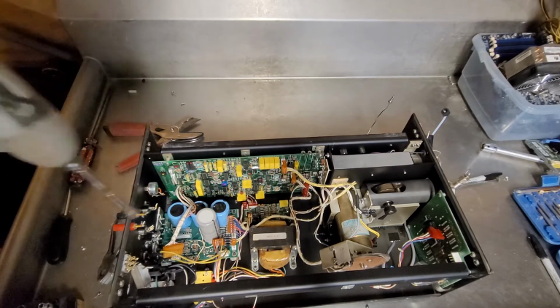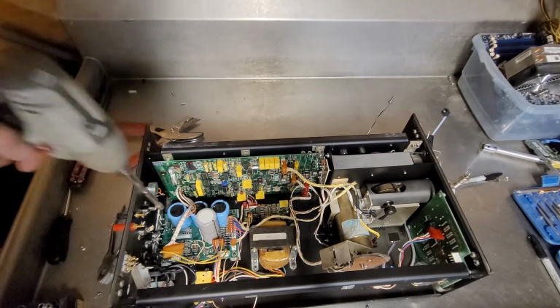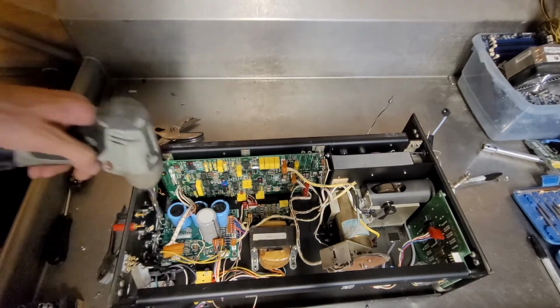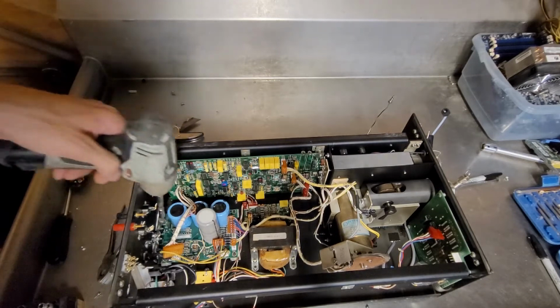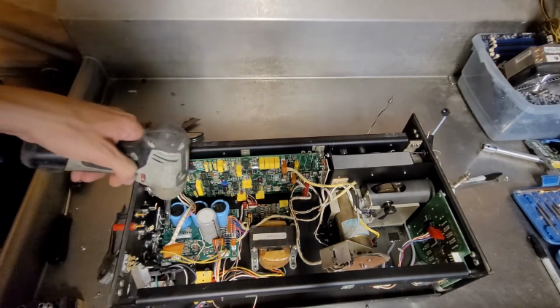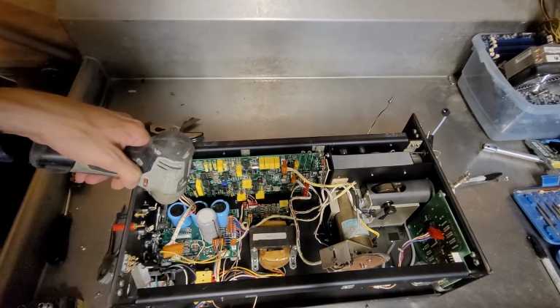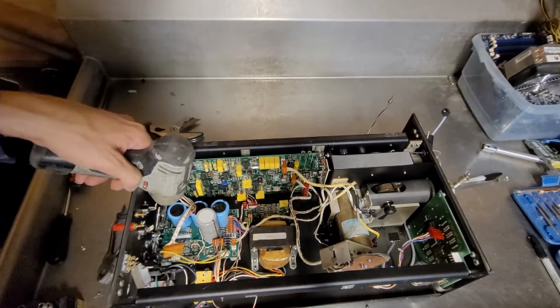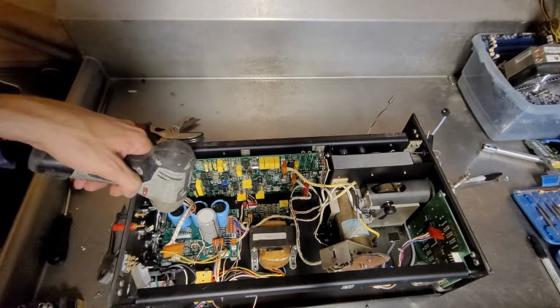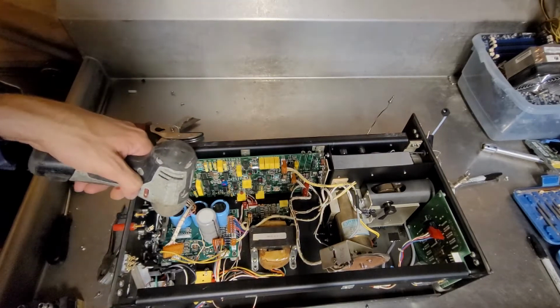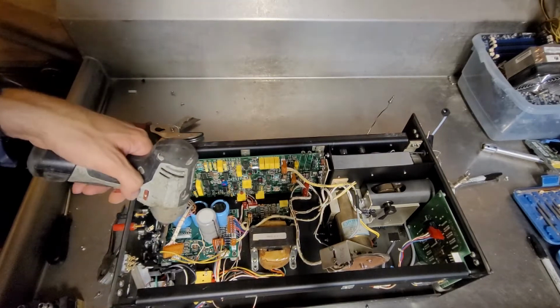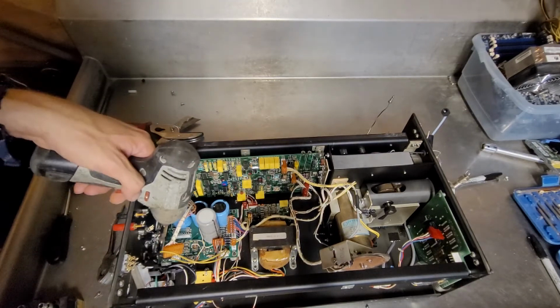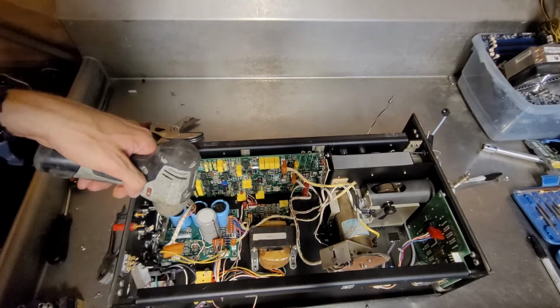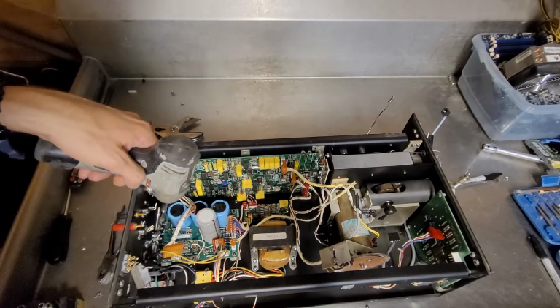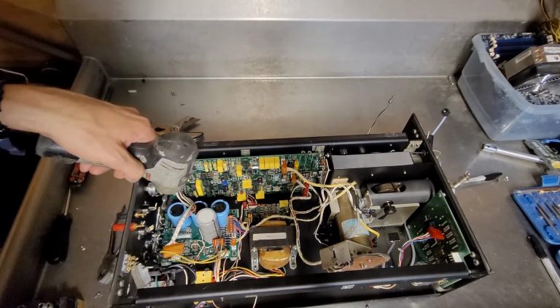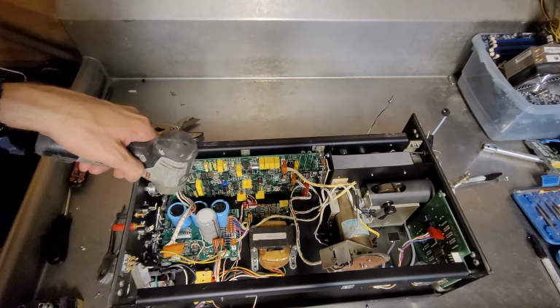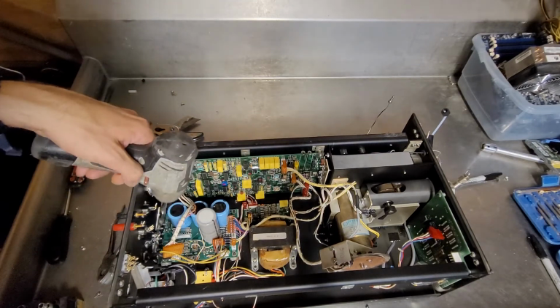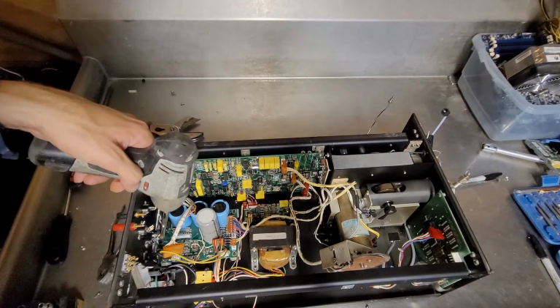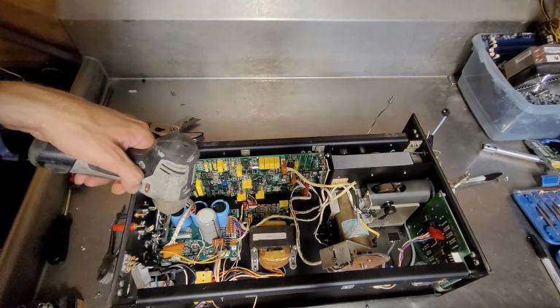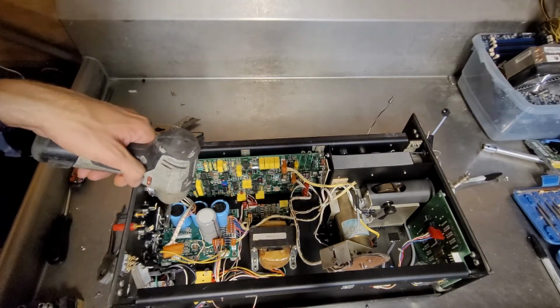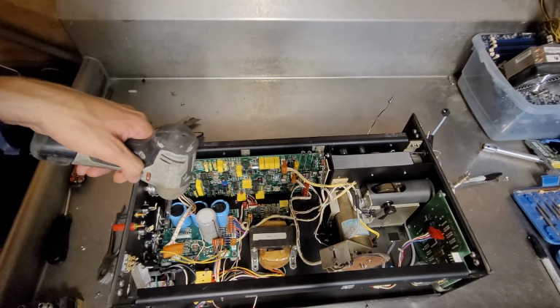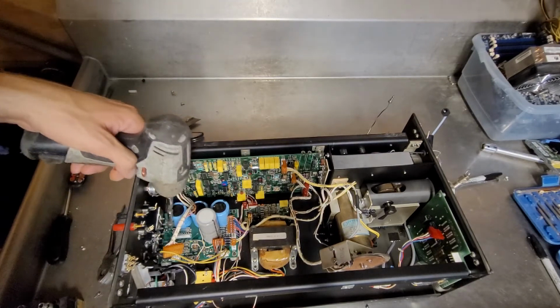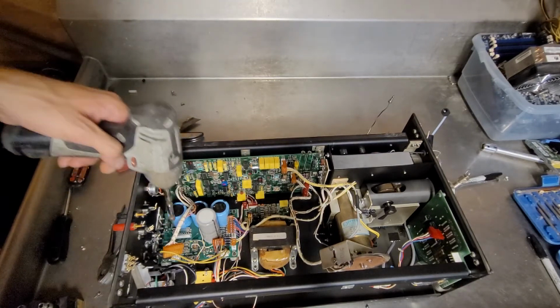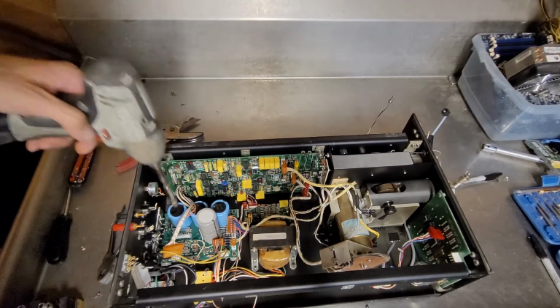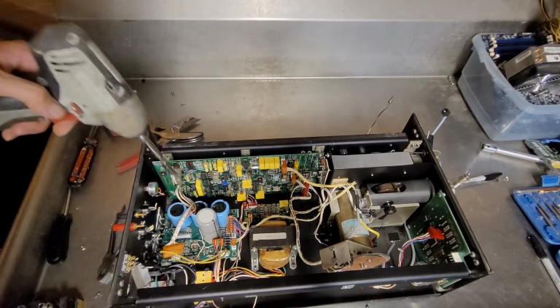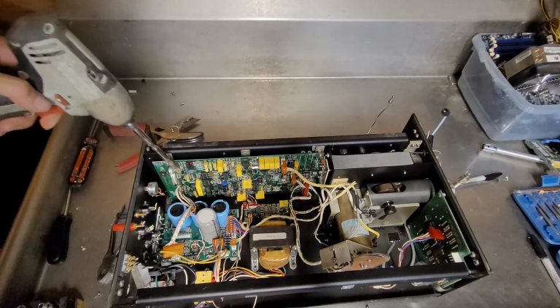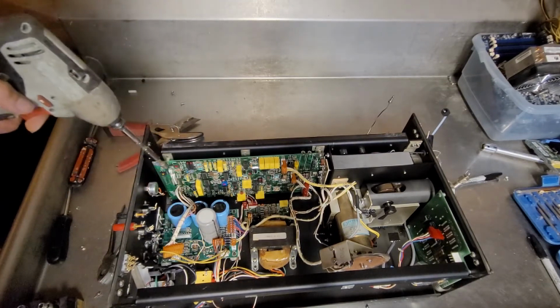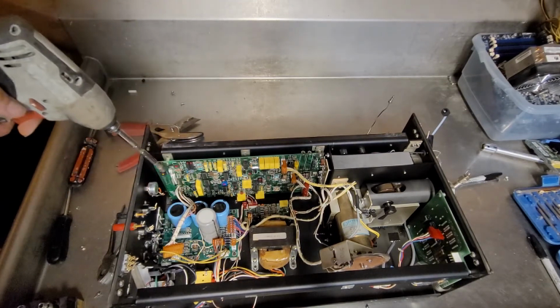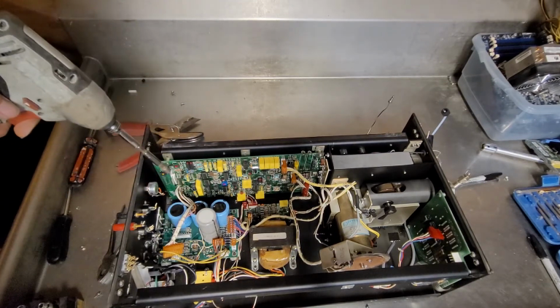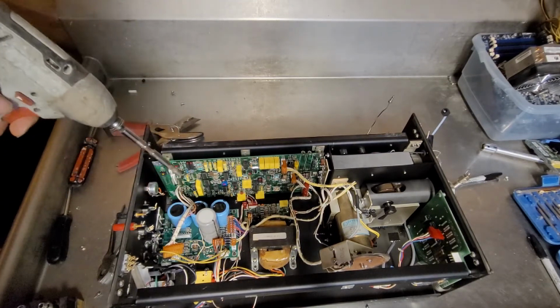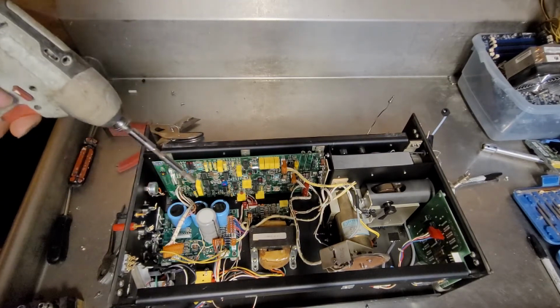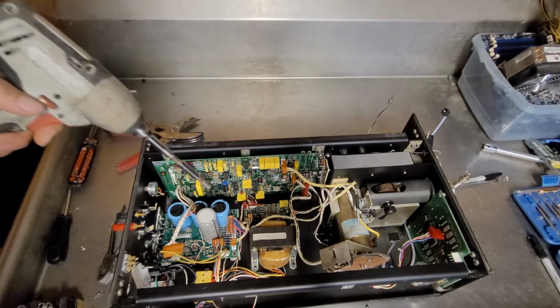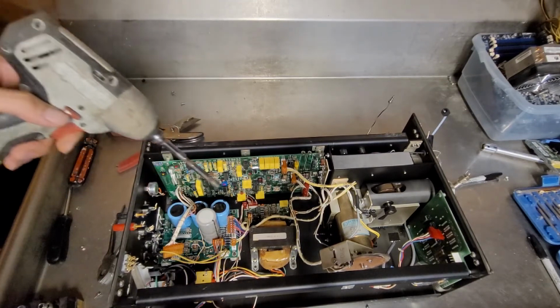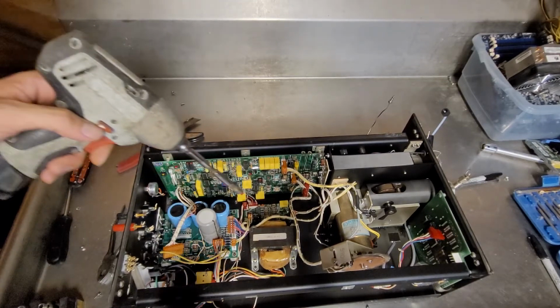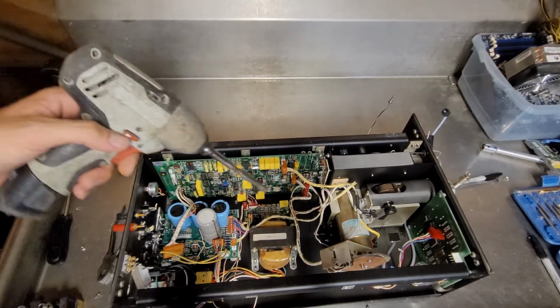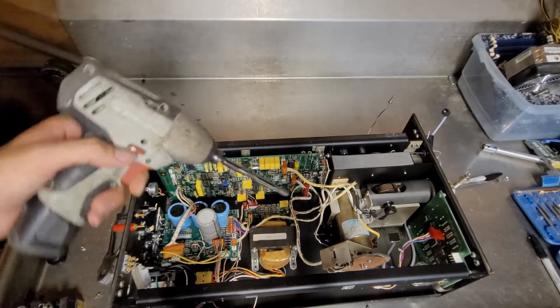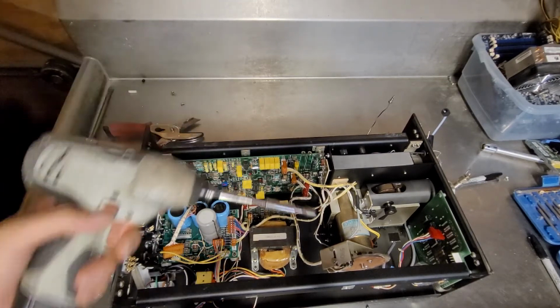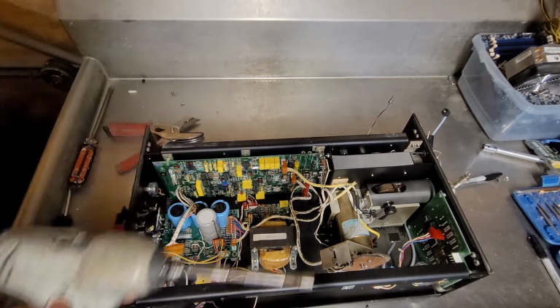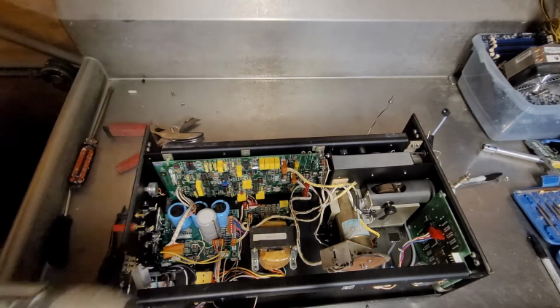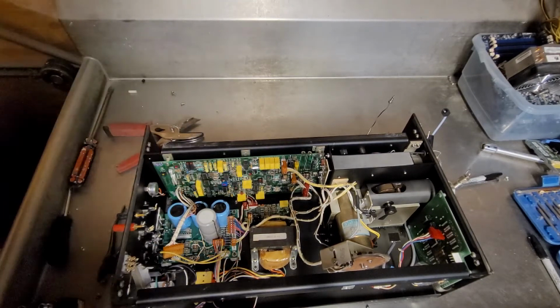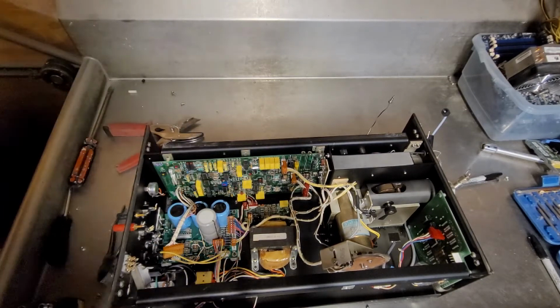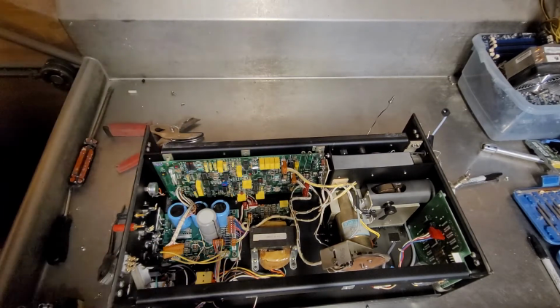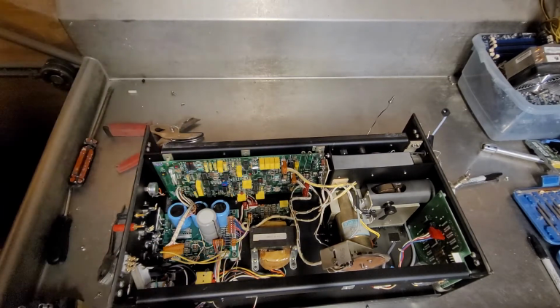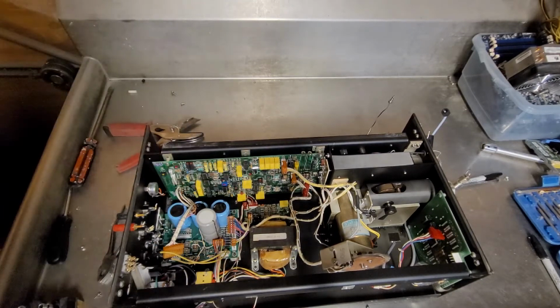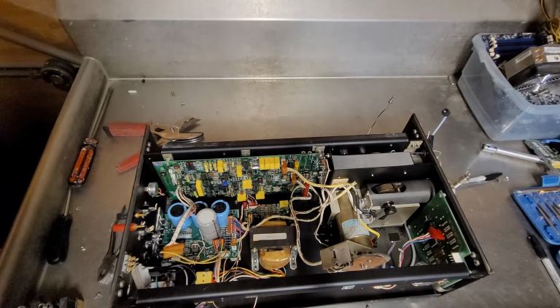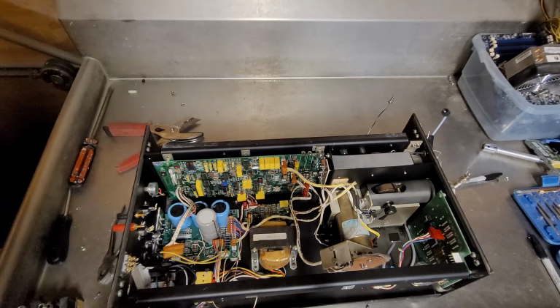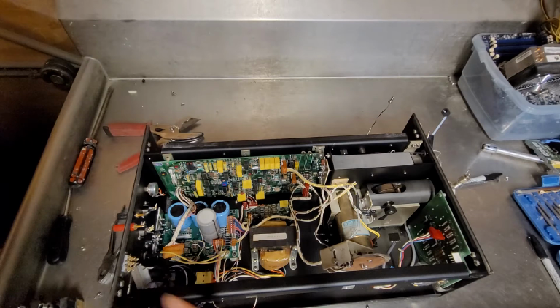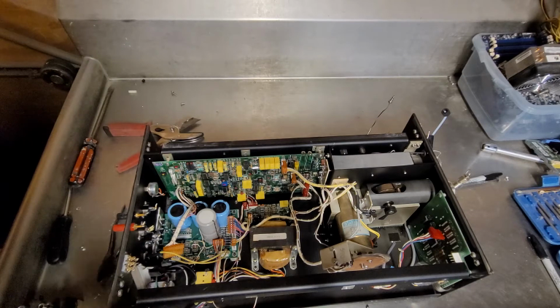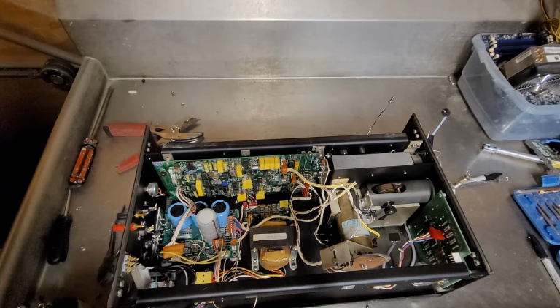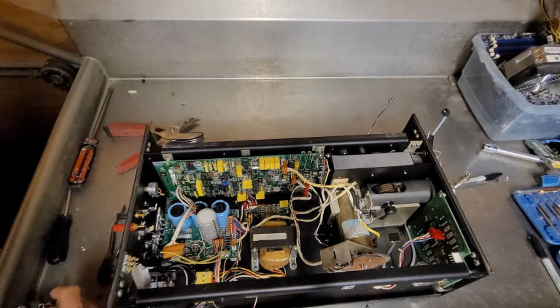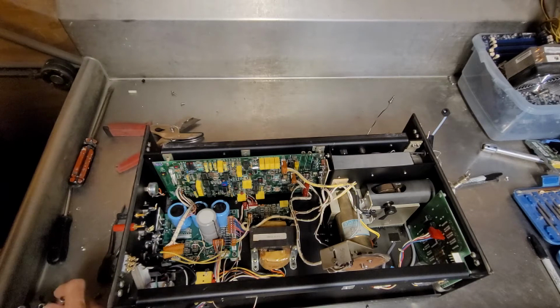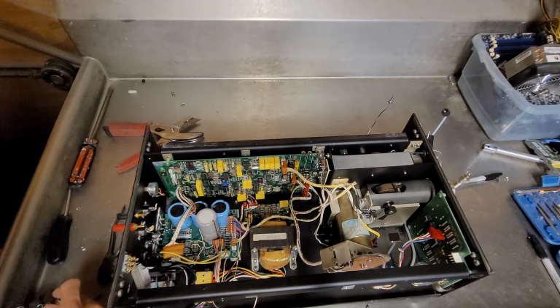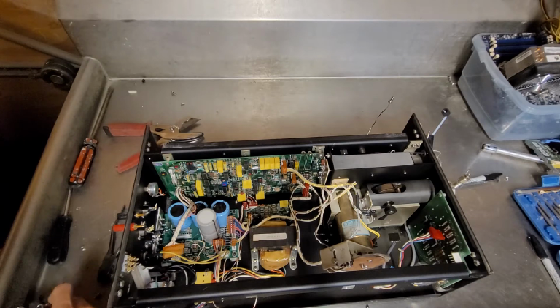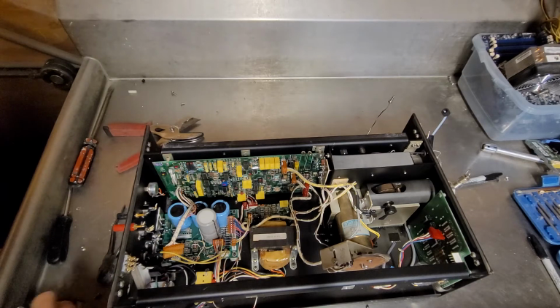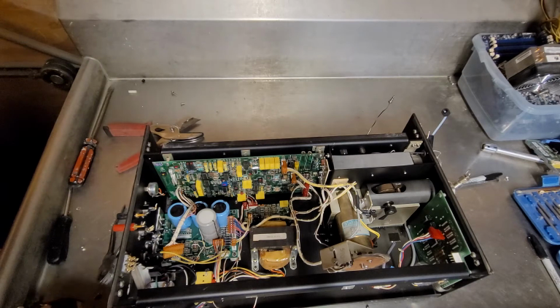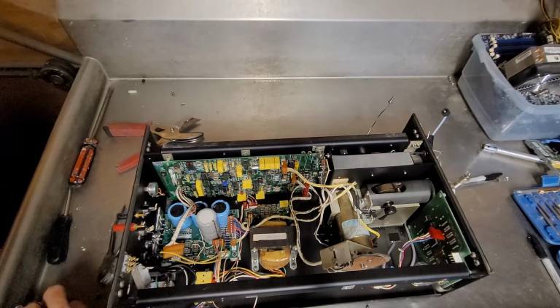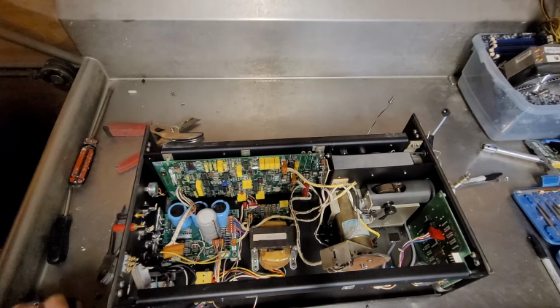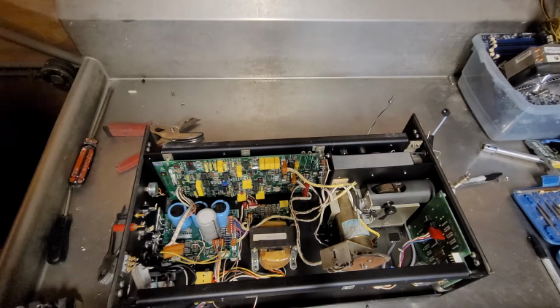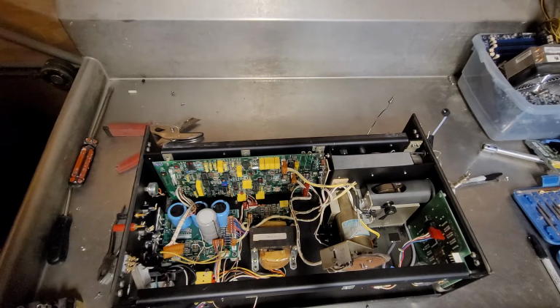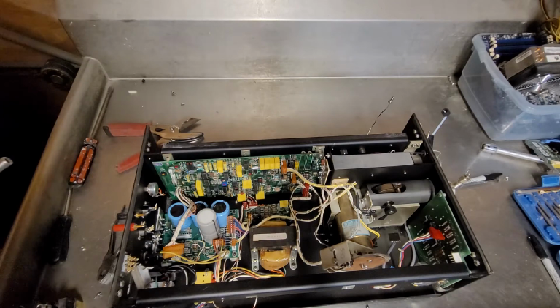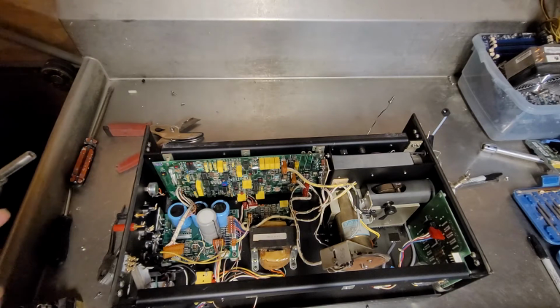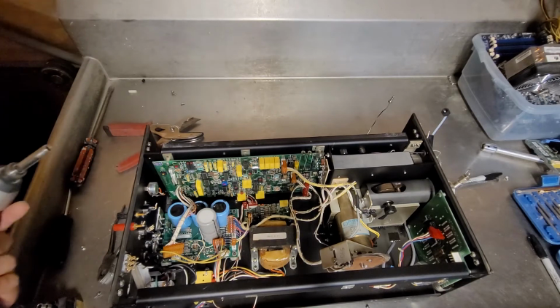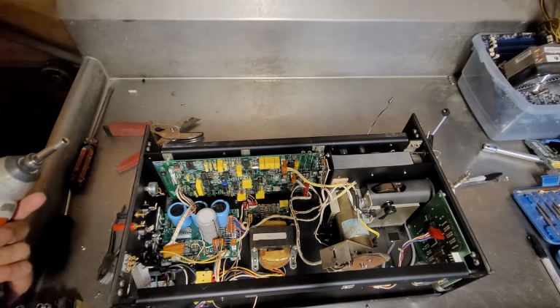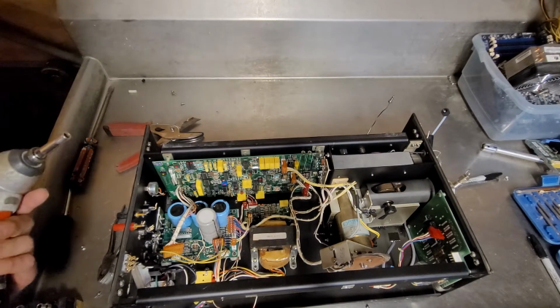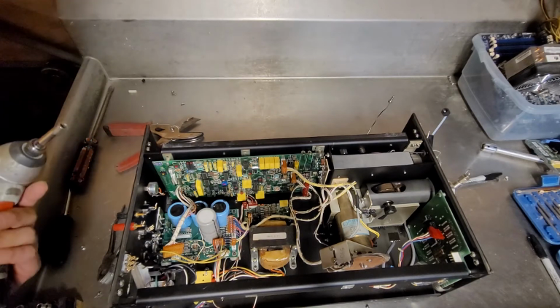They used the housing to heat sink the transistors for this one.